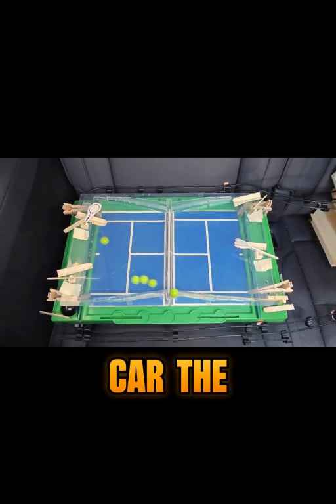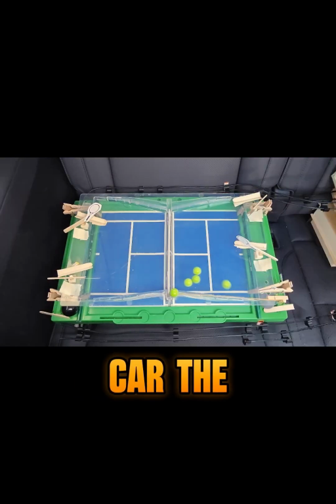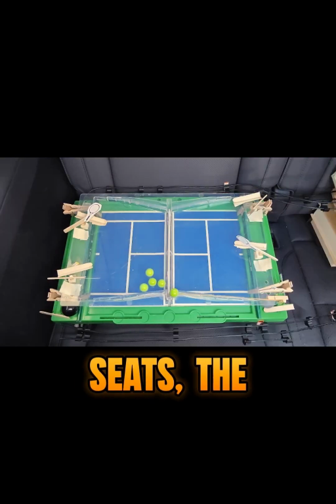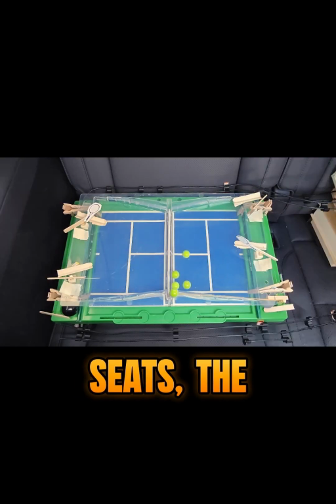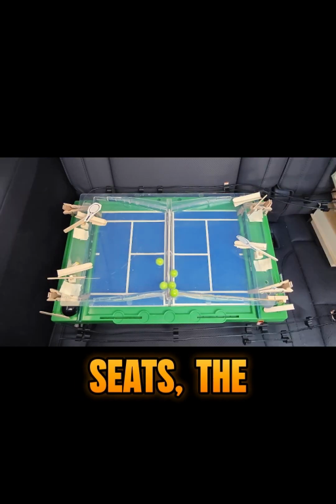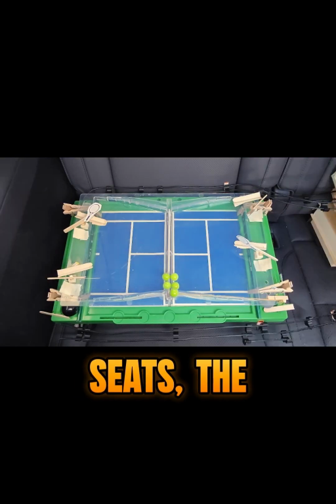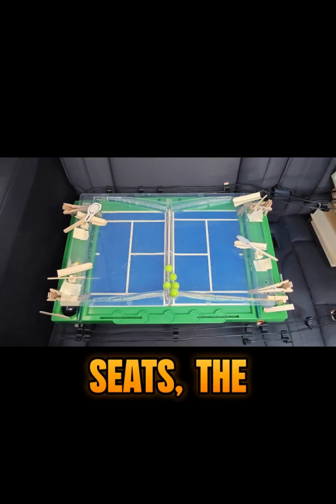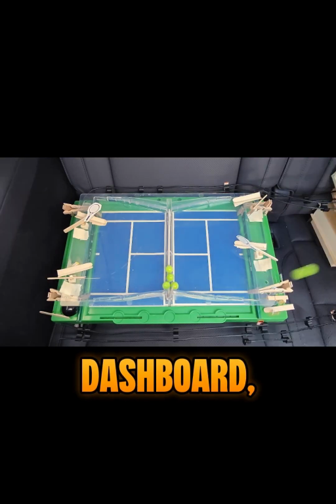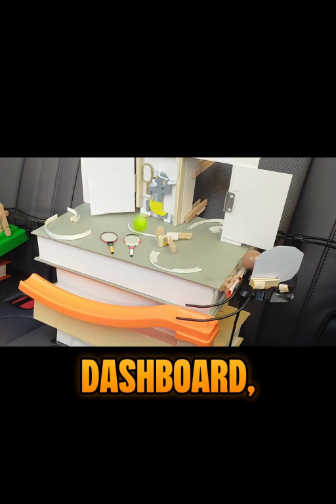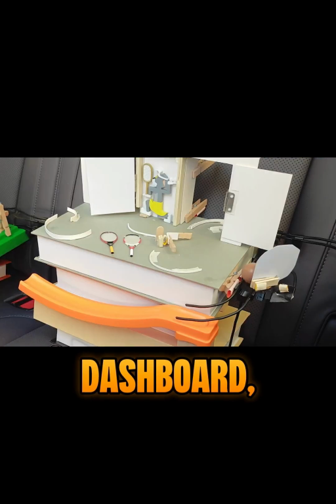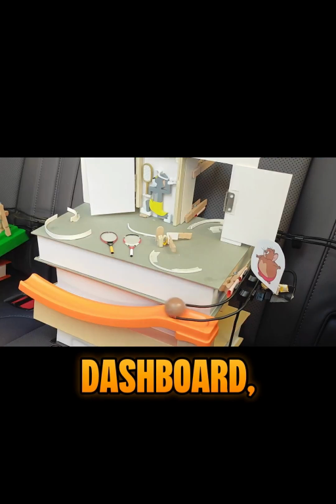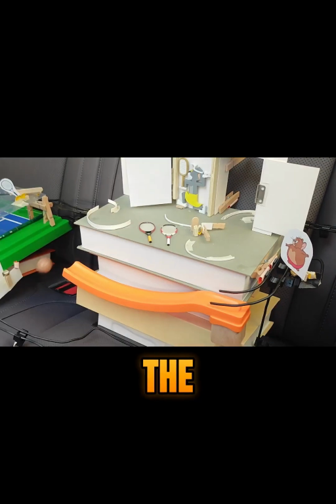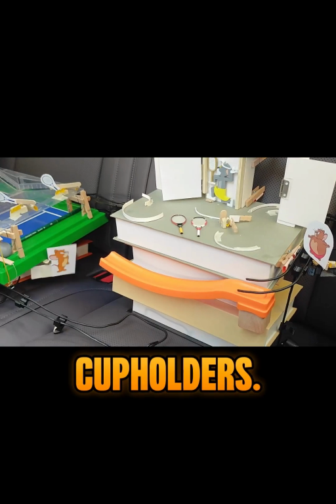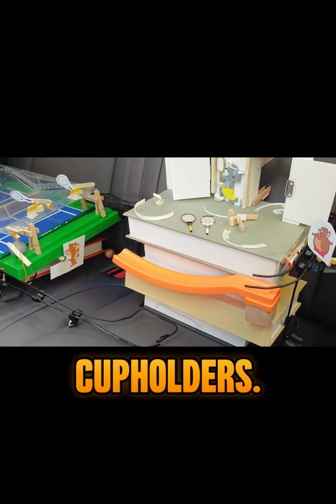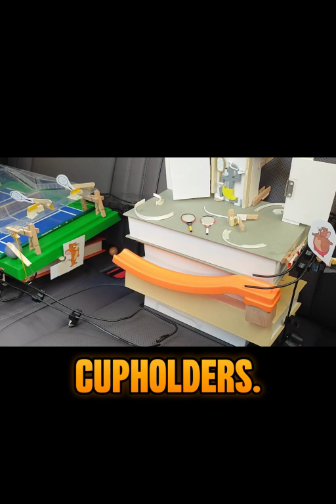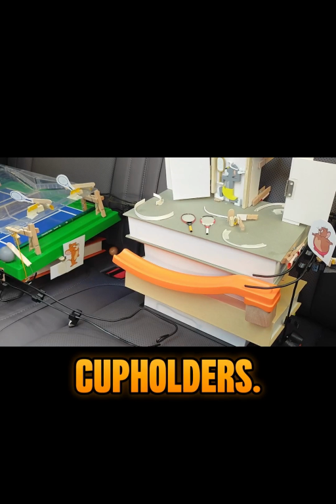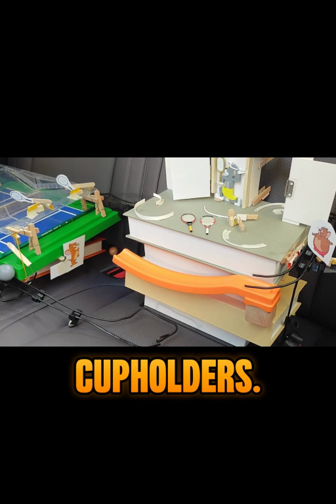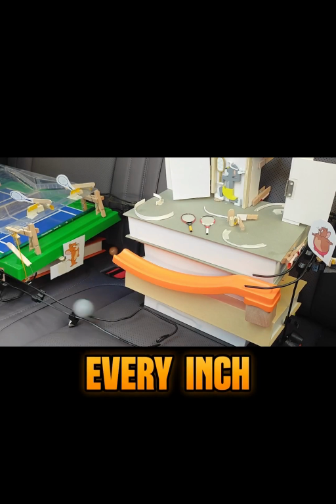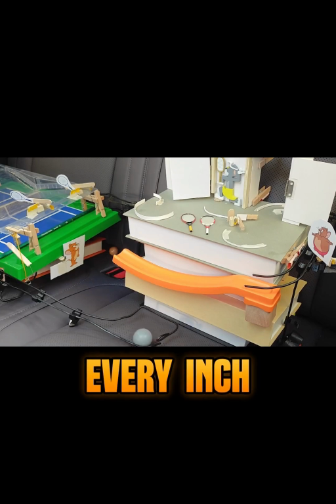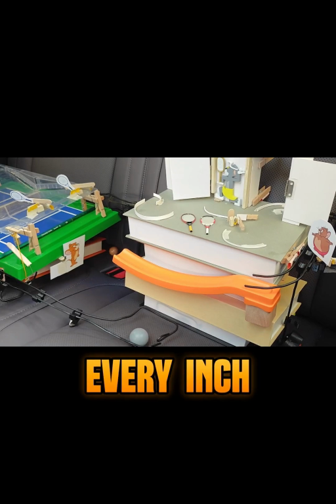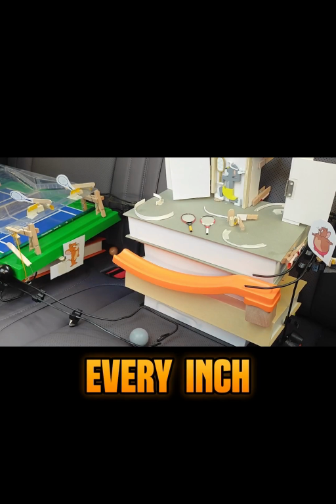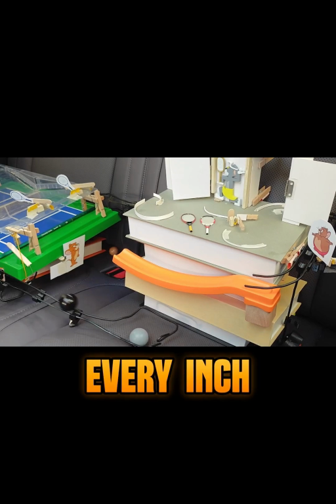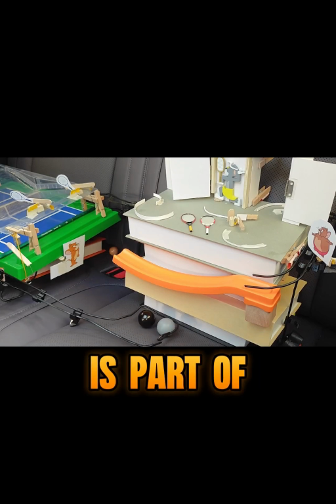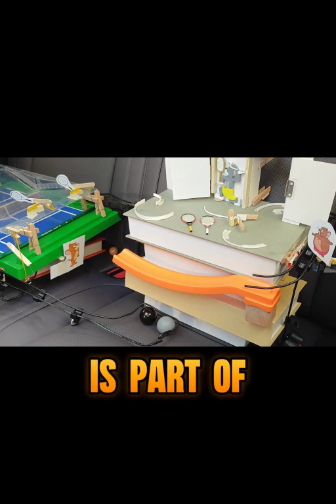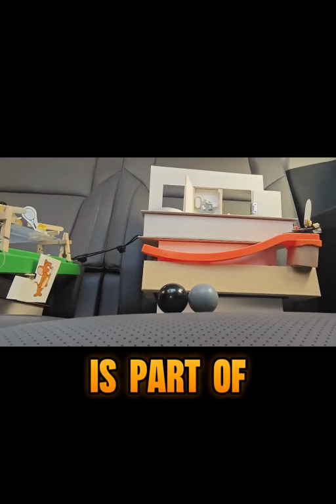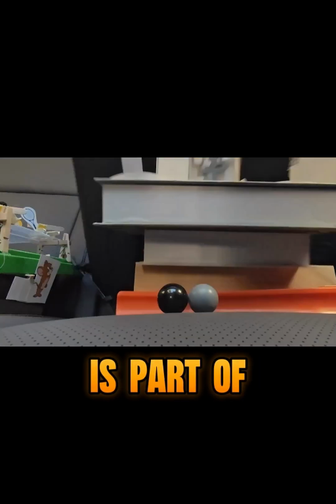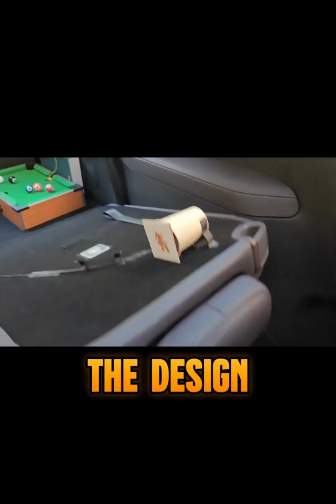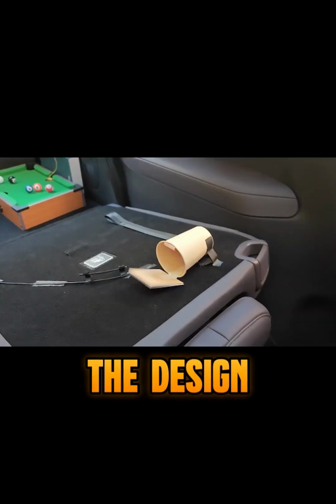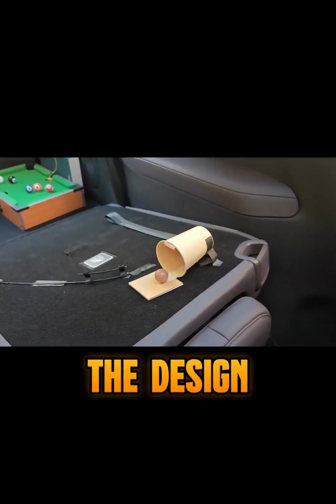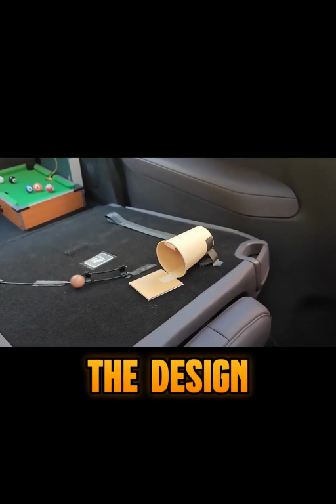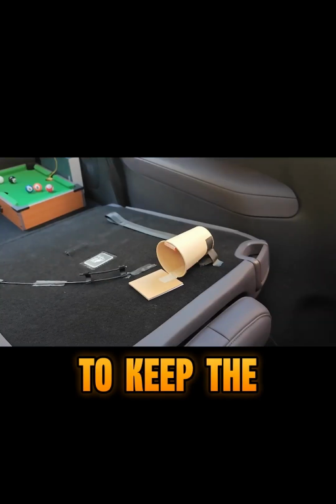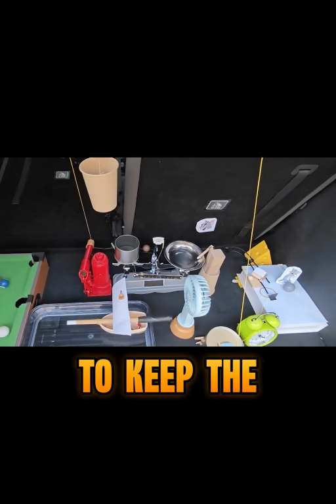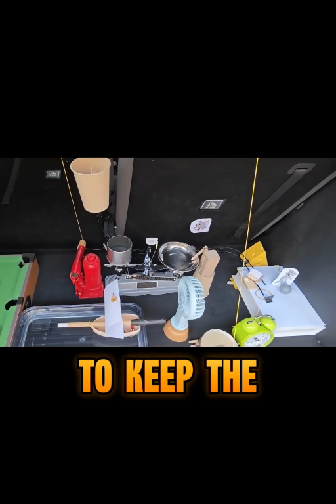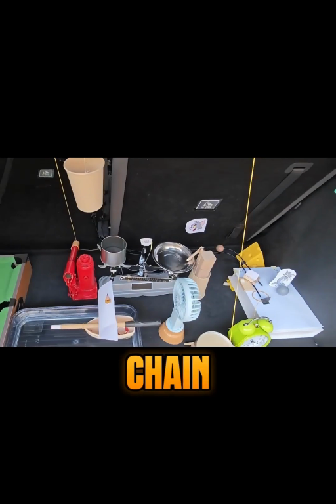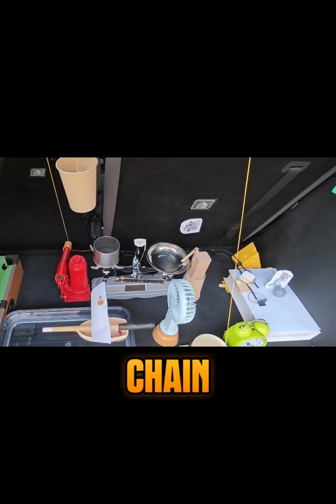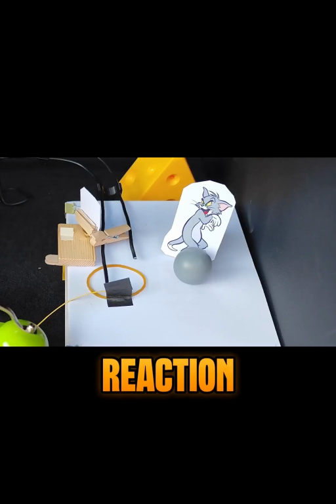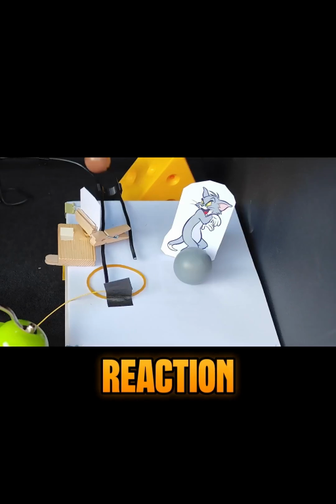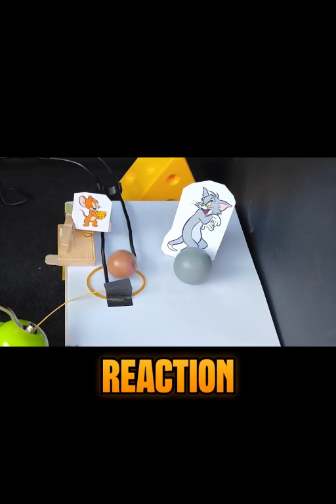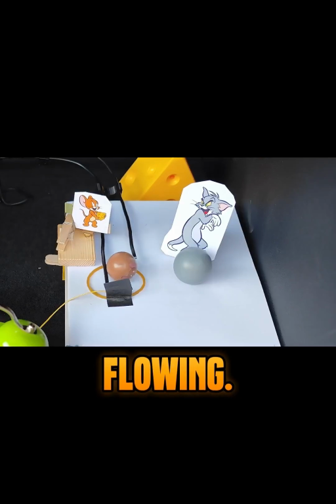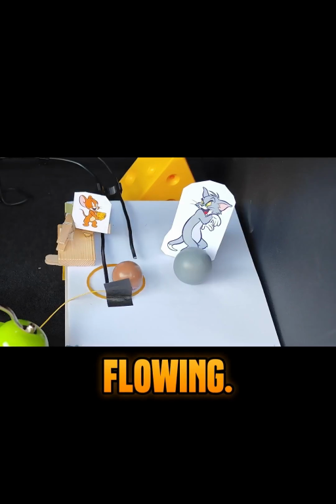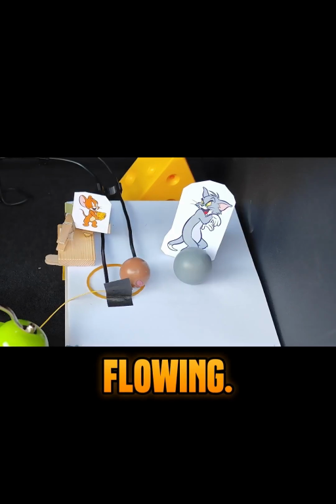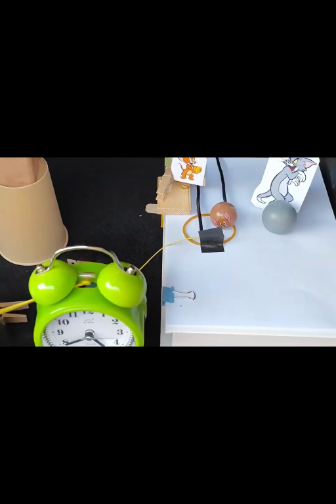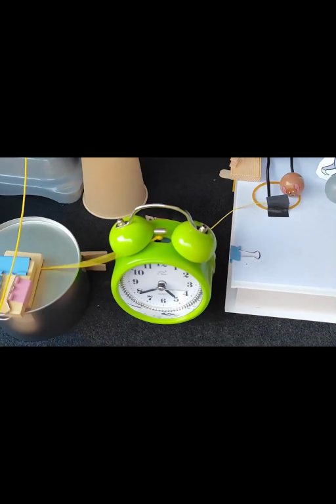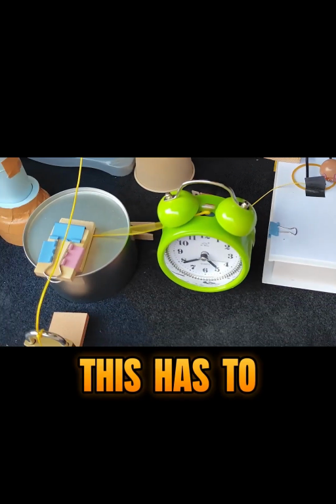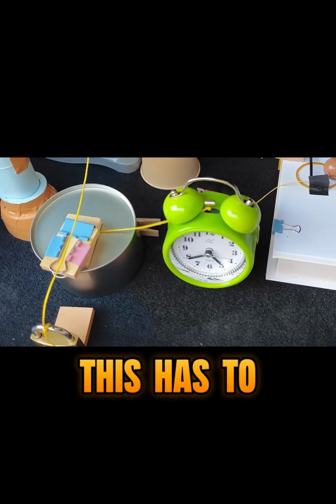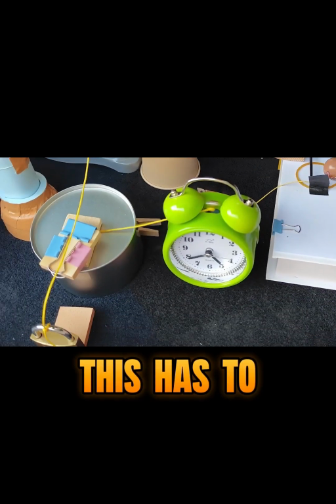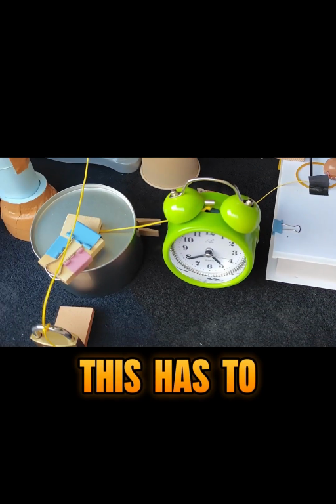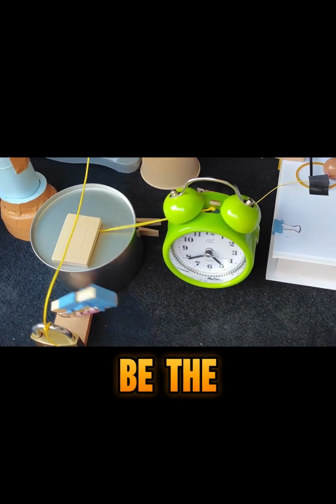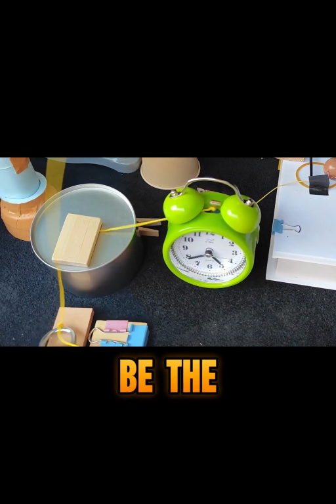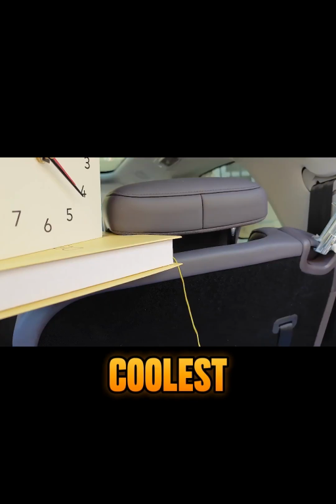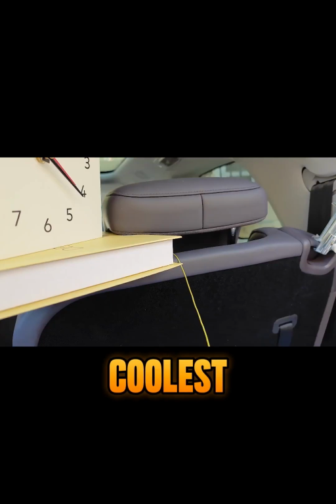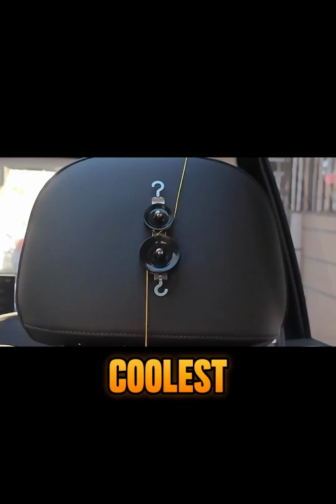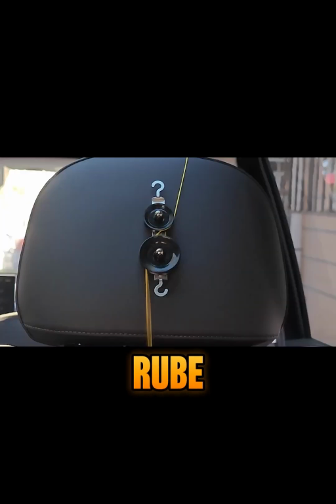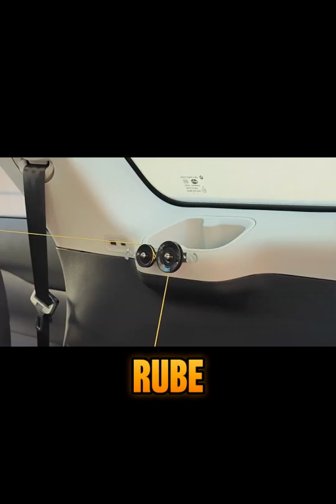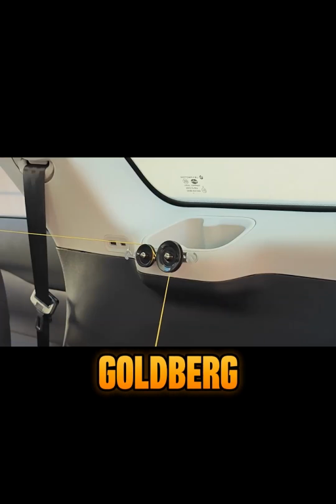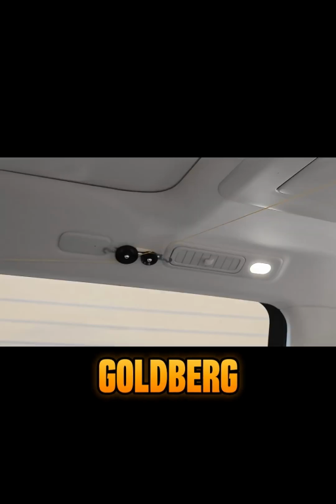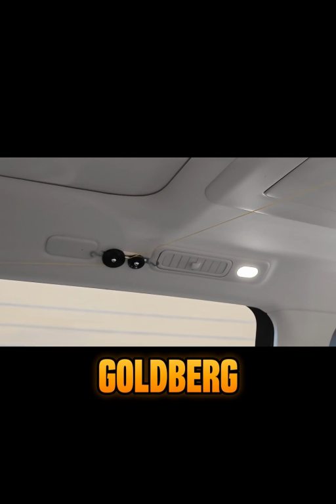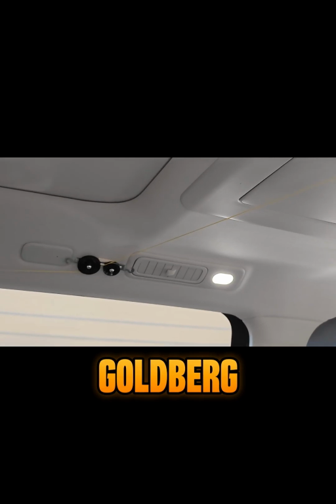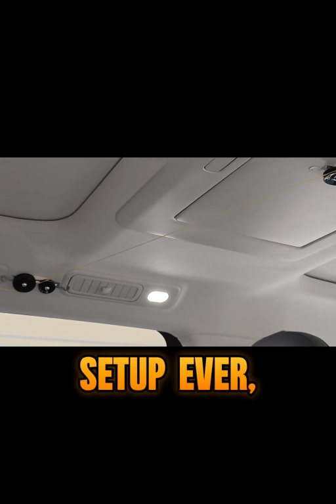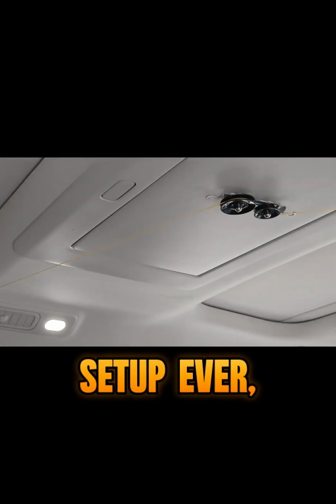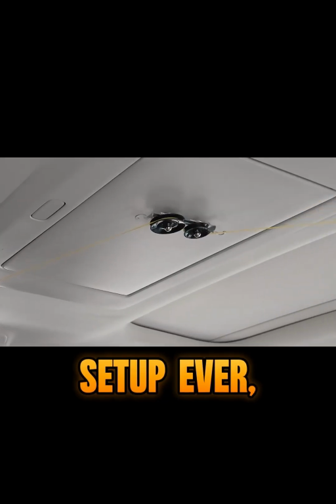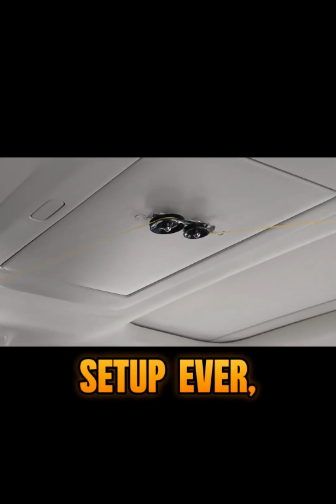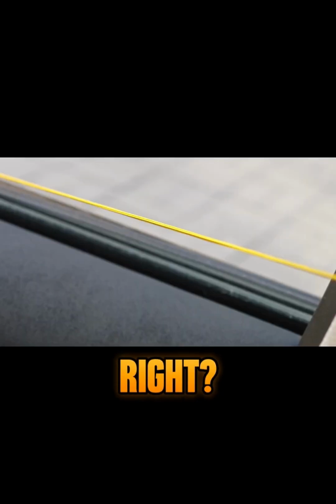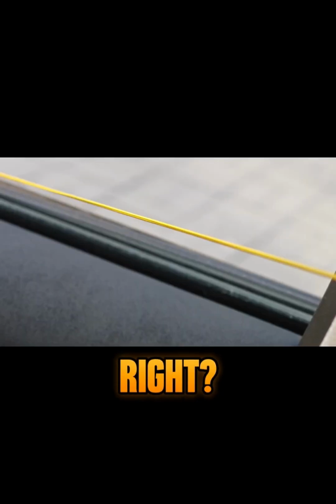The seats, the dashboard, the cup holders — every inch is part of the design to keep the chain reaction going. This has to be the coolest Rube Goldberg setup ever, right?